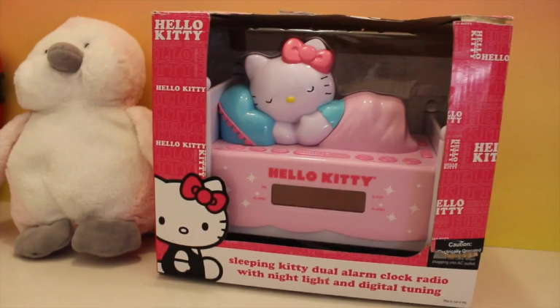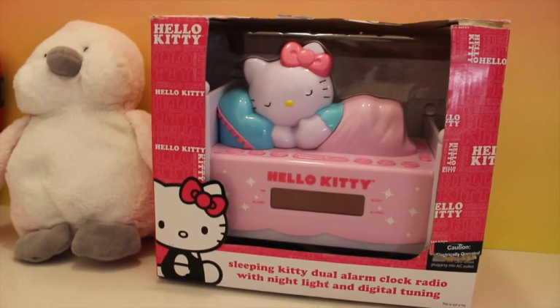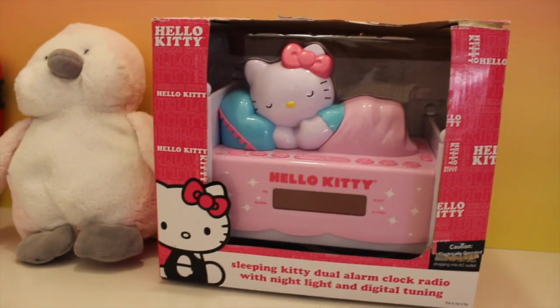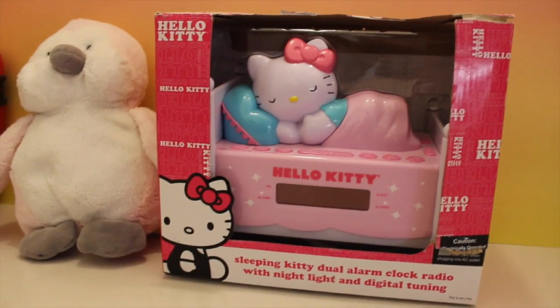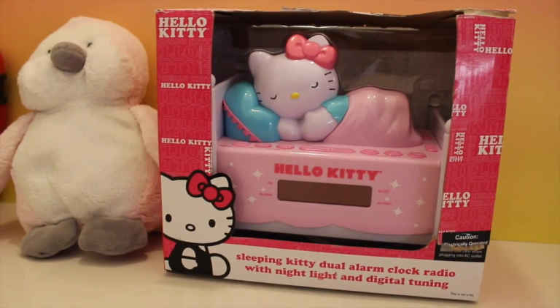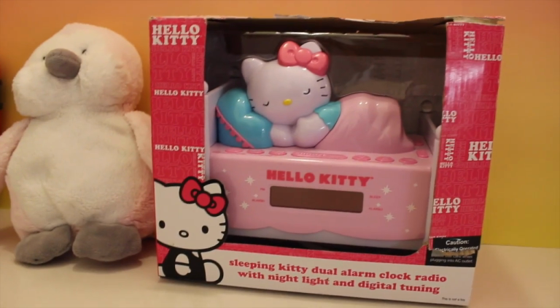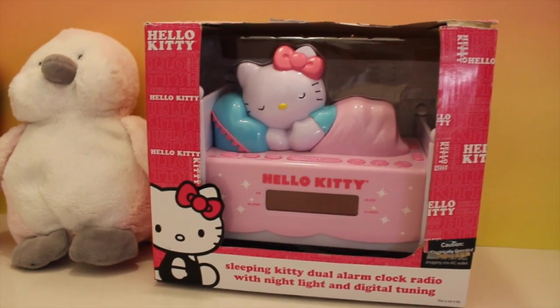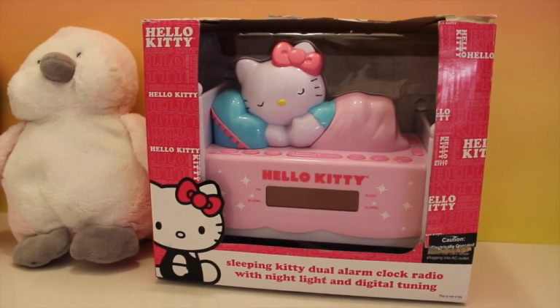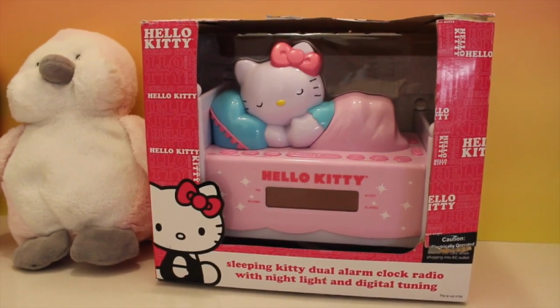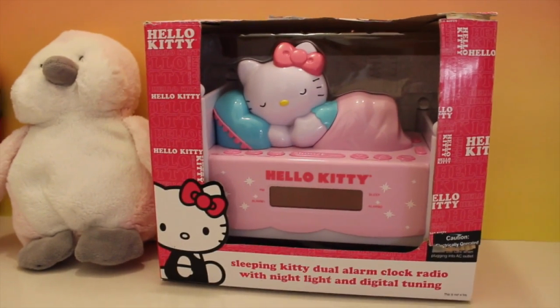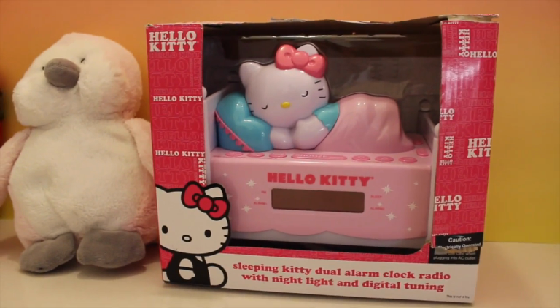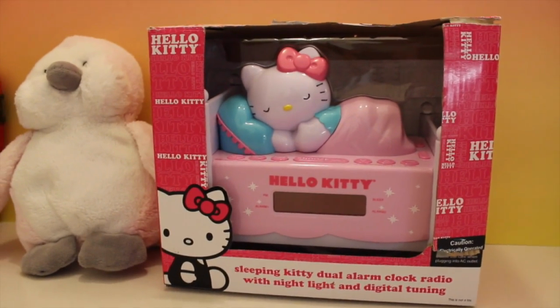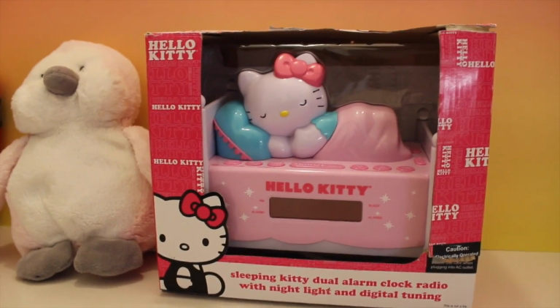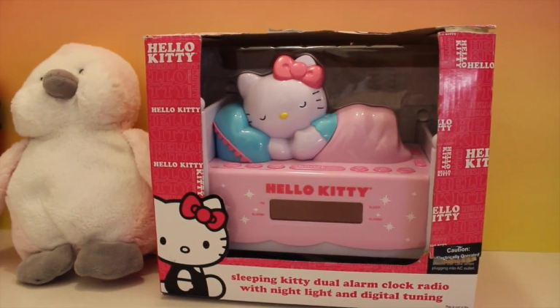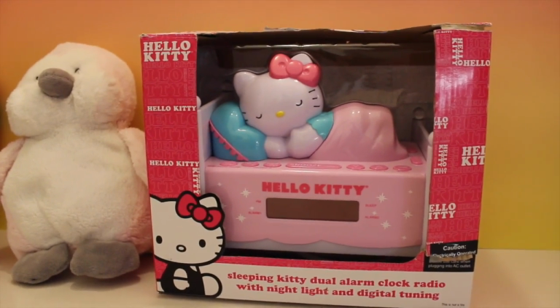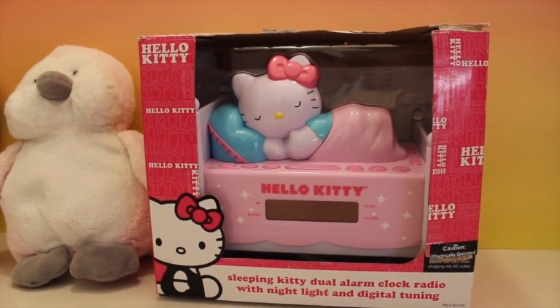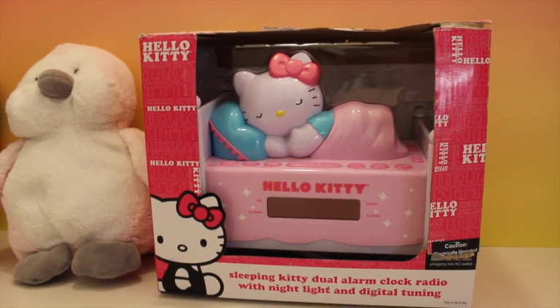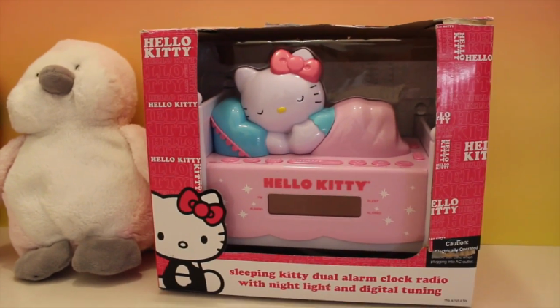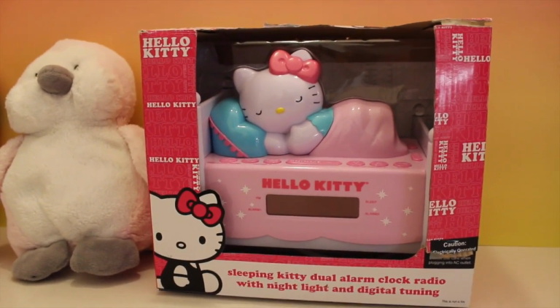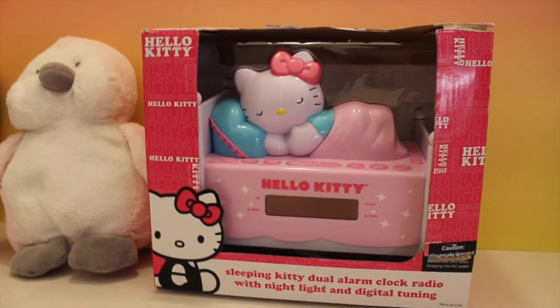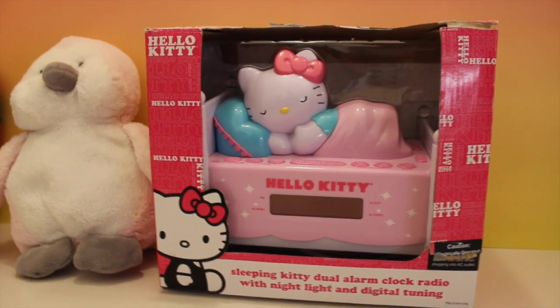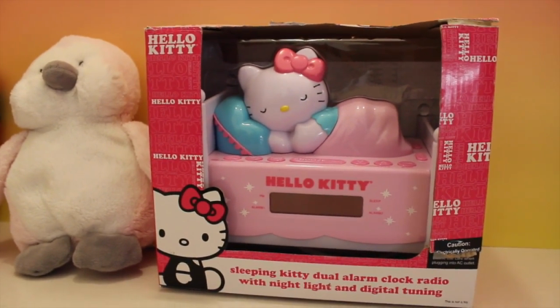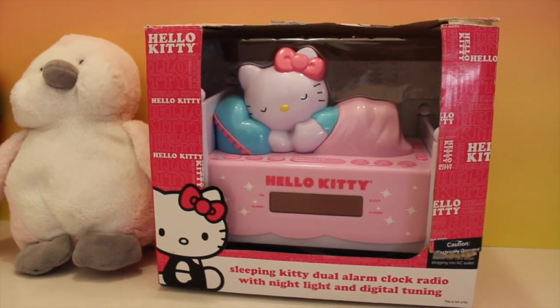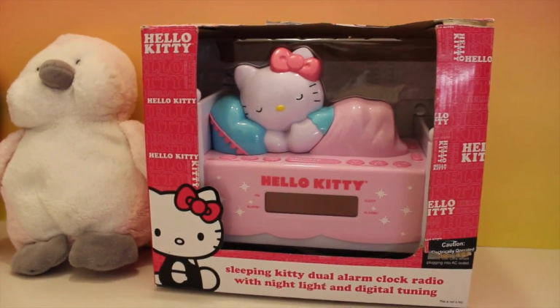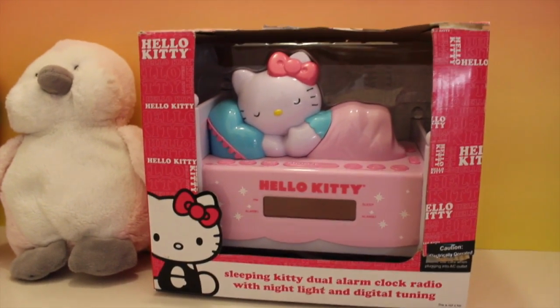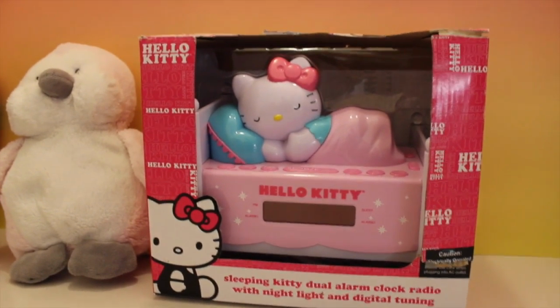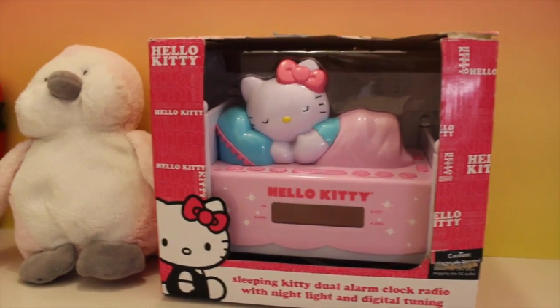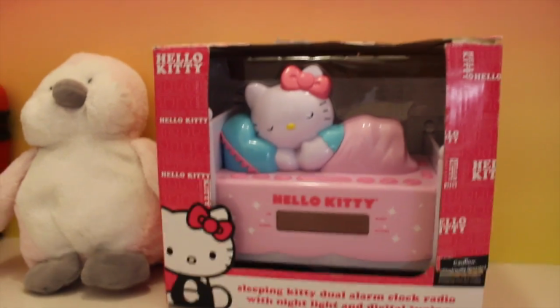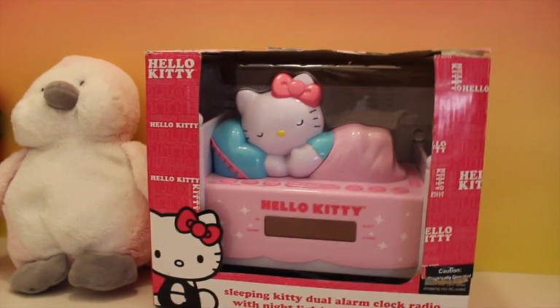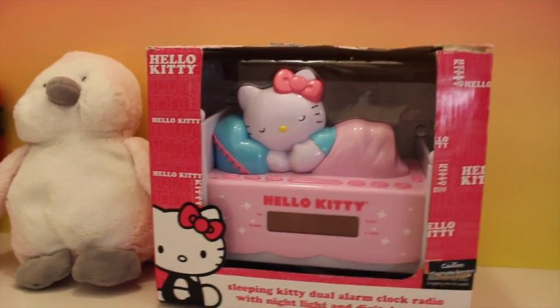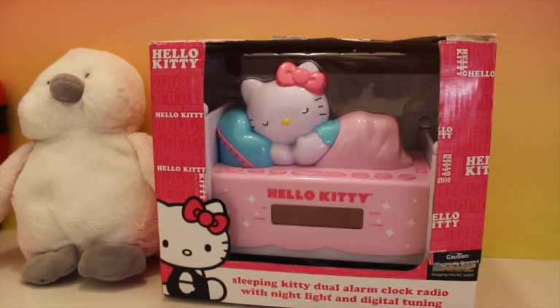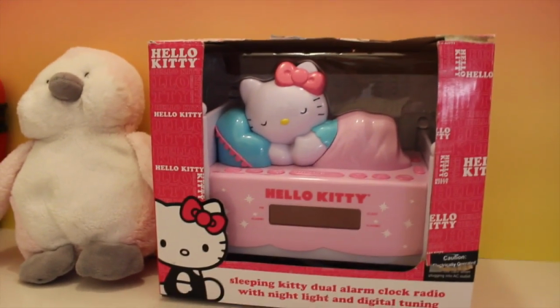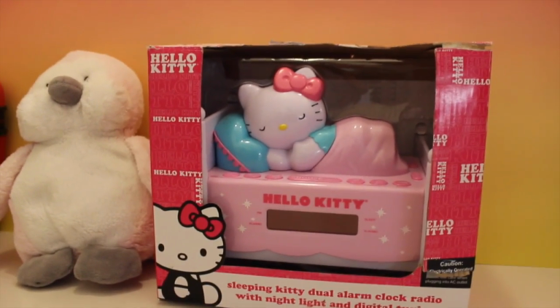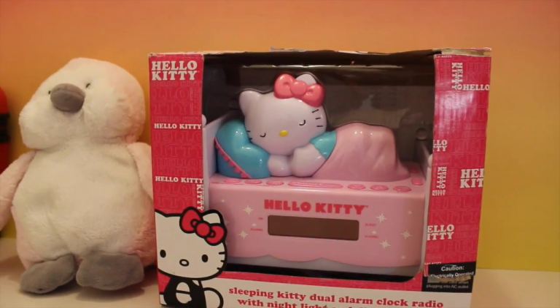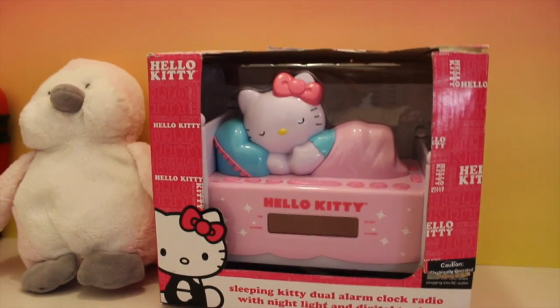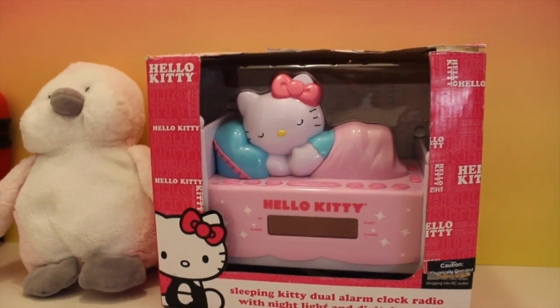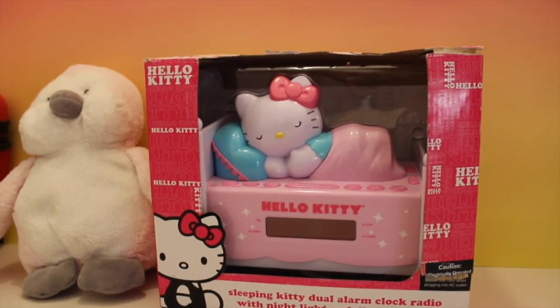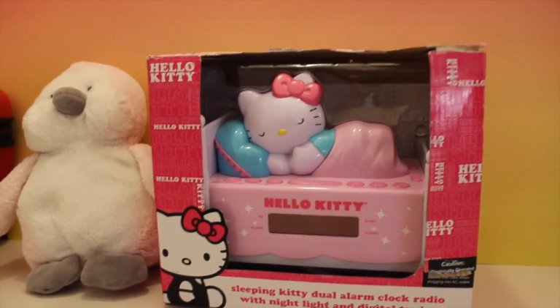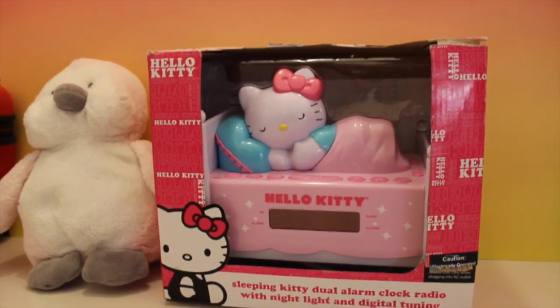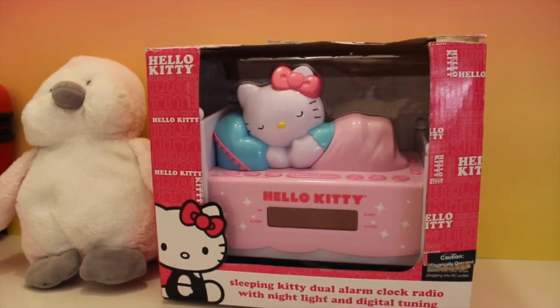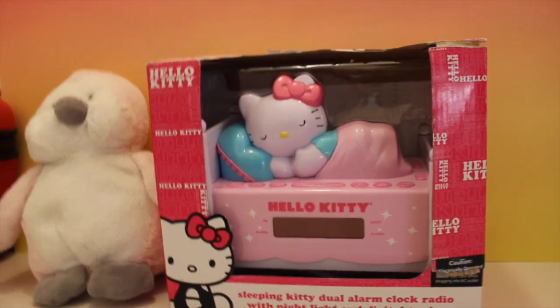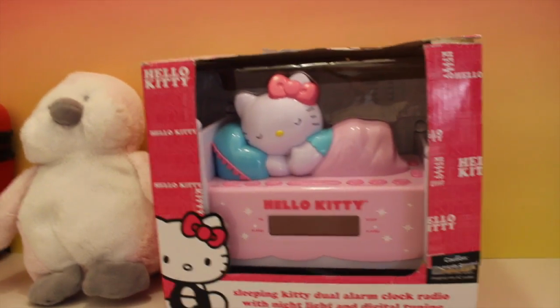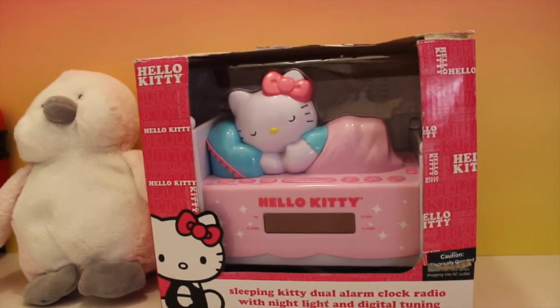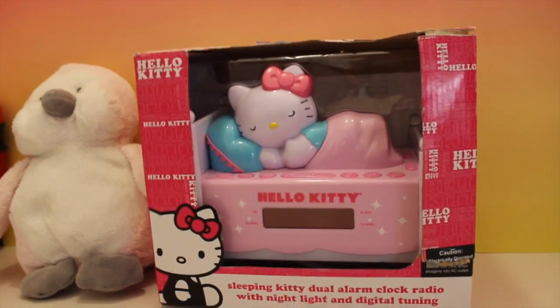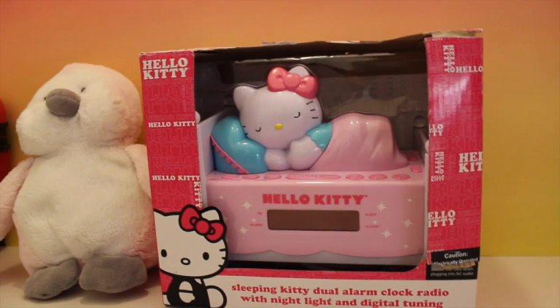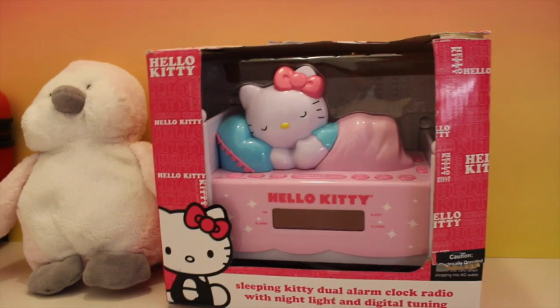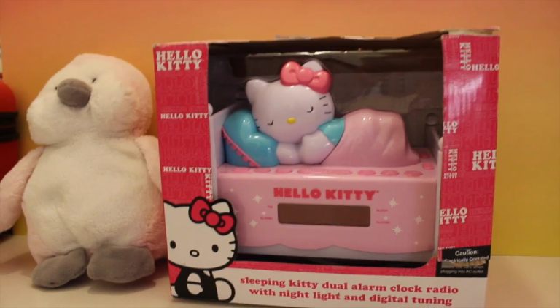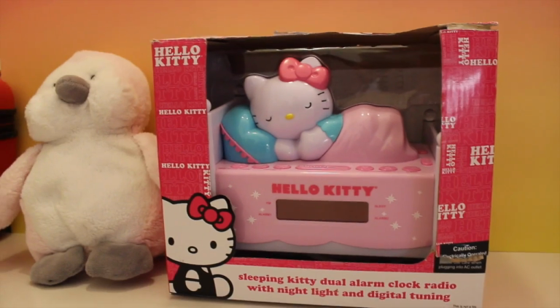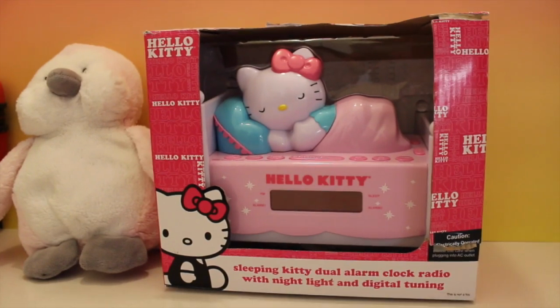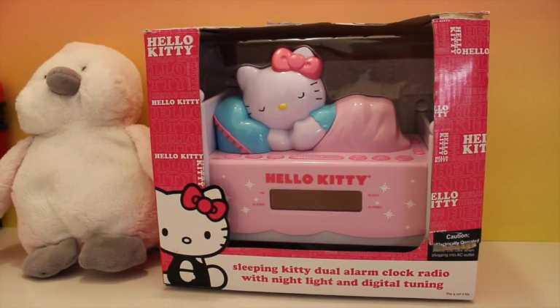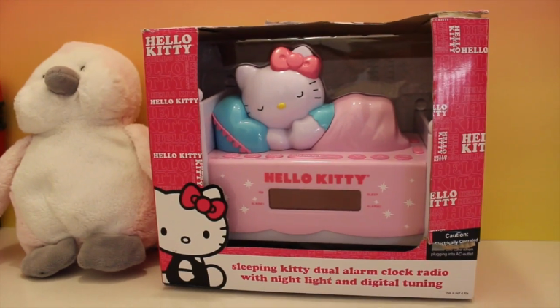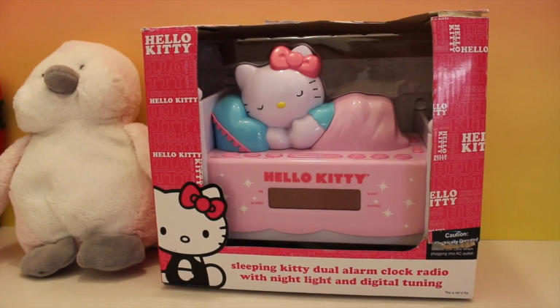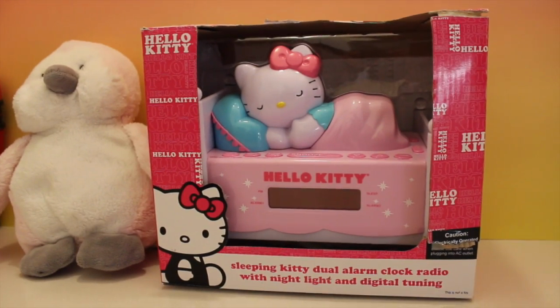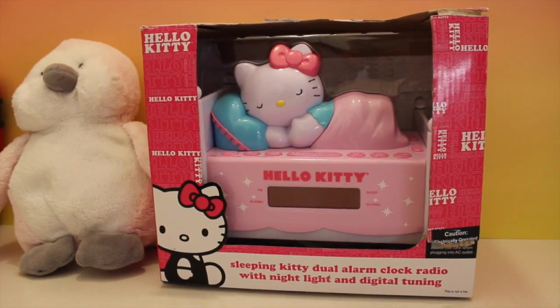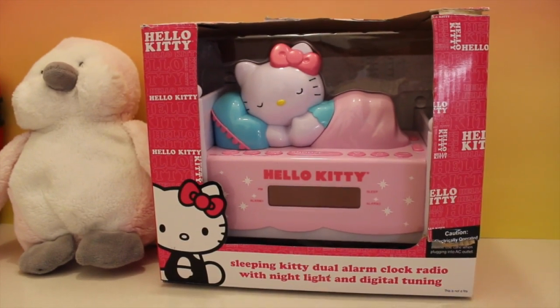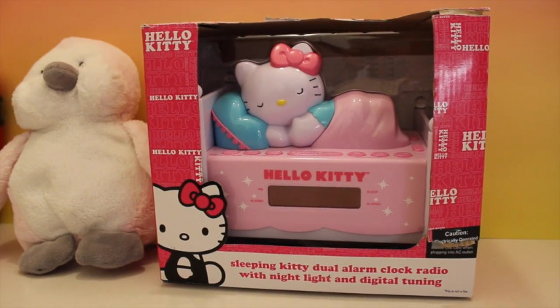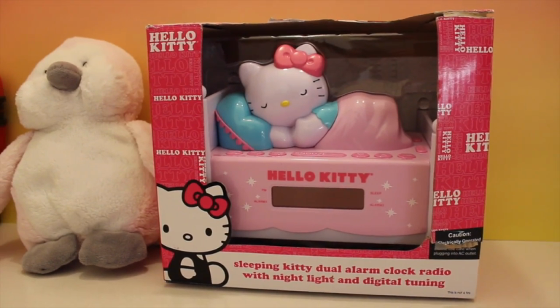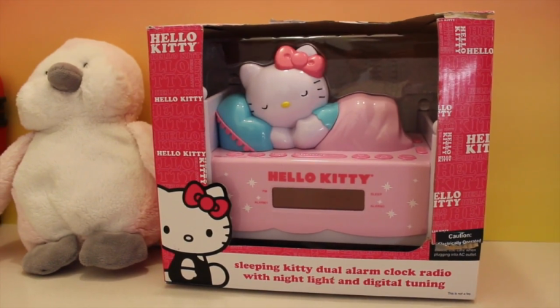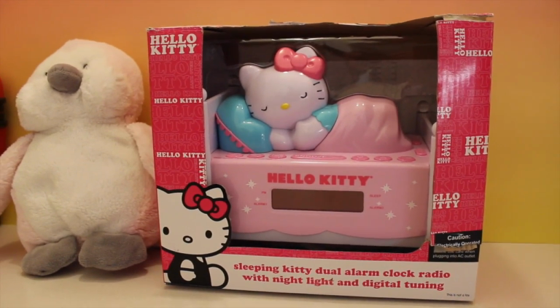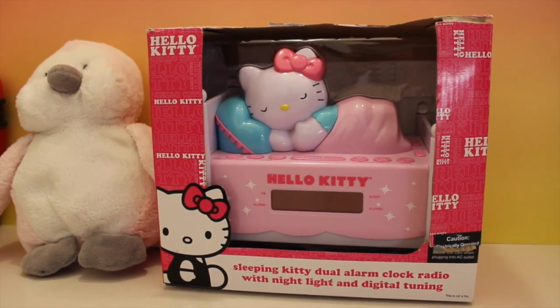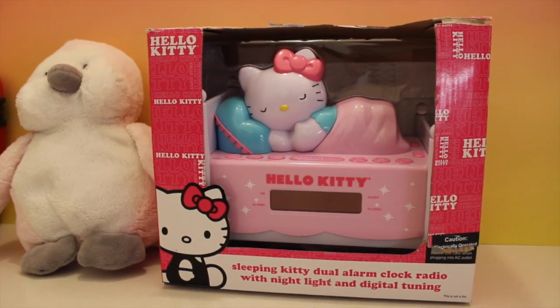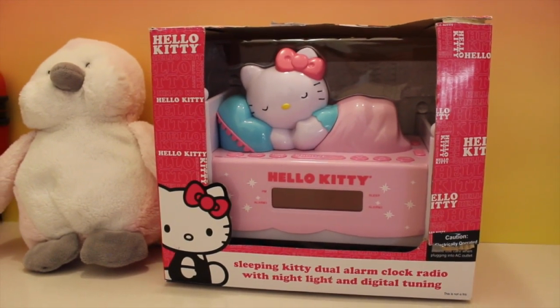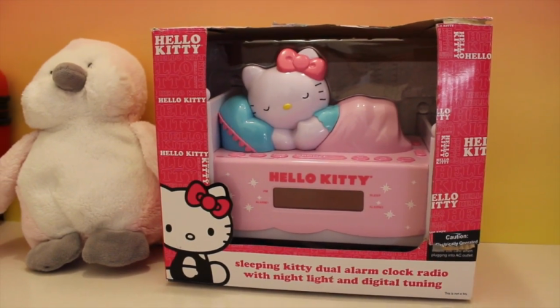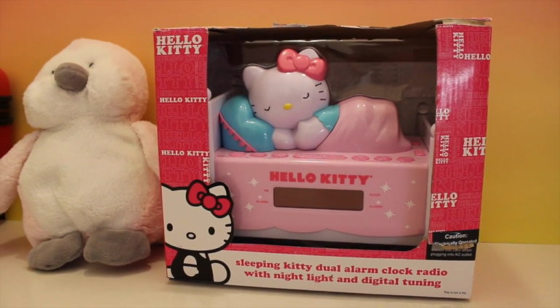Hi! Welcome to my channel. Today Pink Penguin and I will be showing you this Hello Kitty Digital Clock.